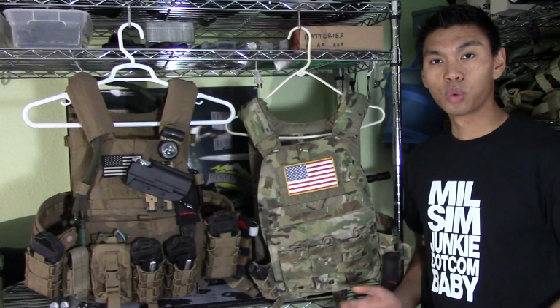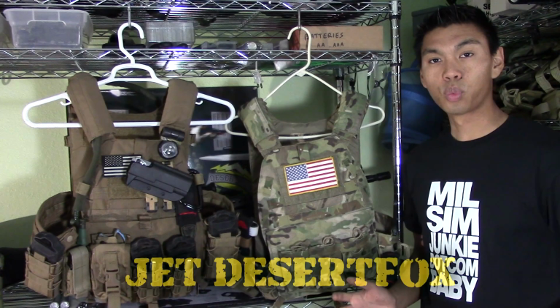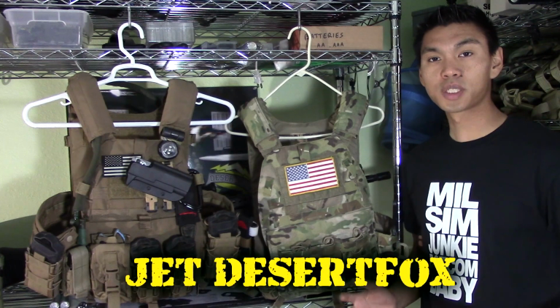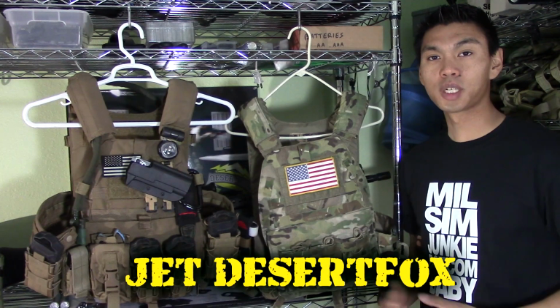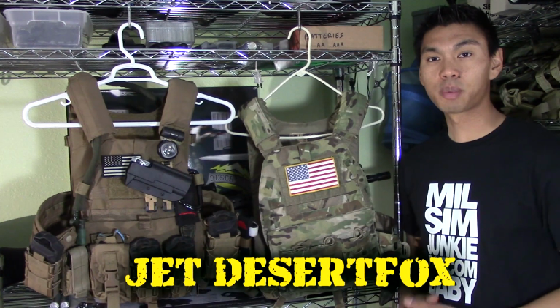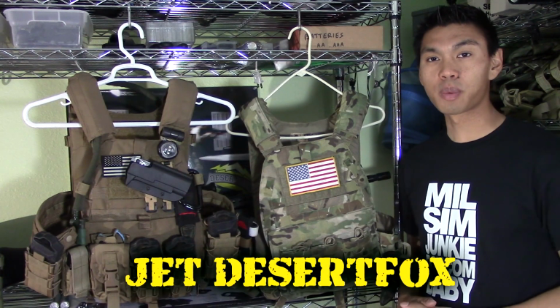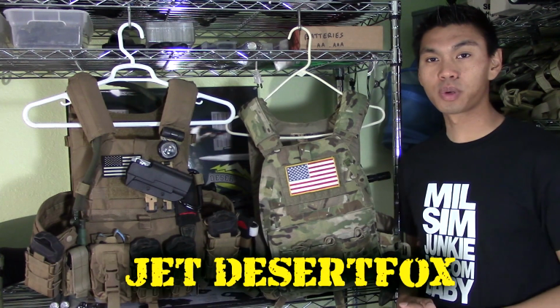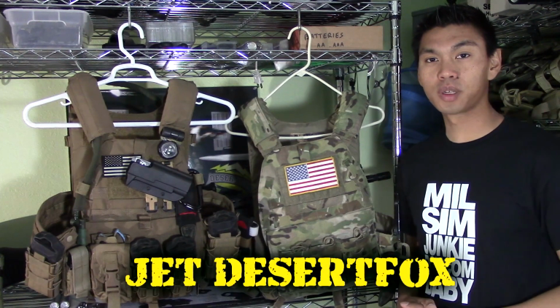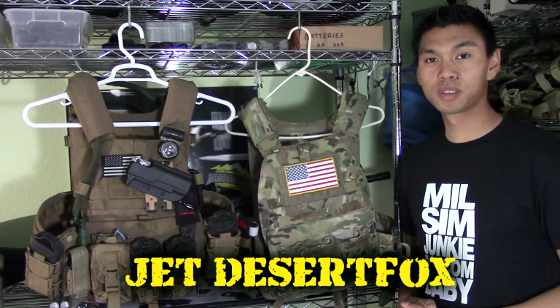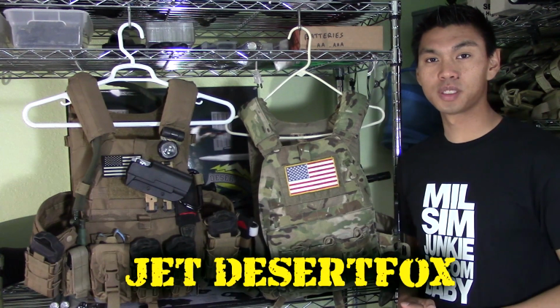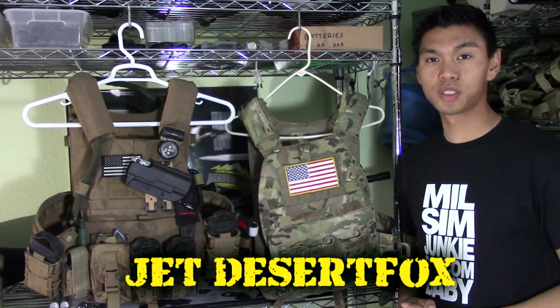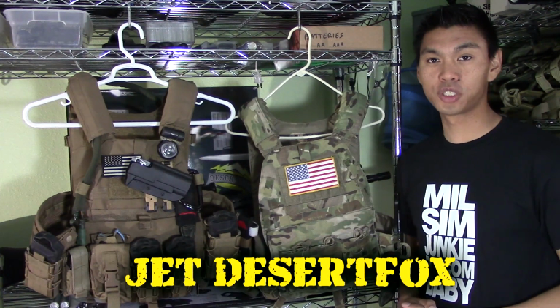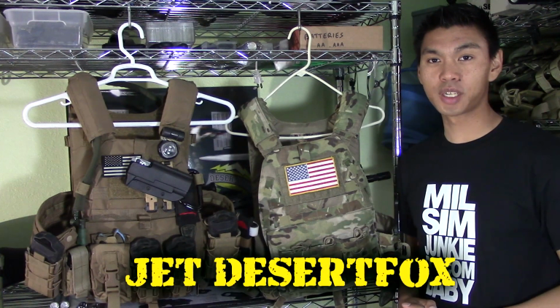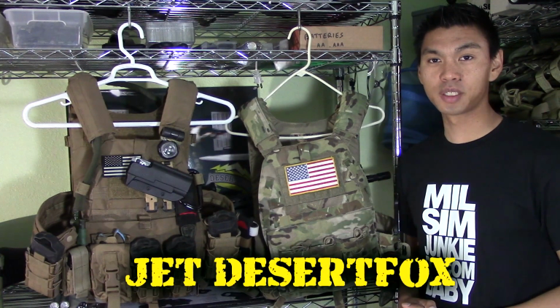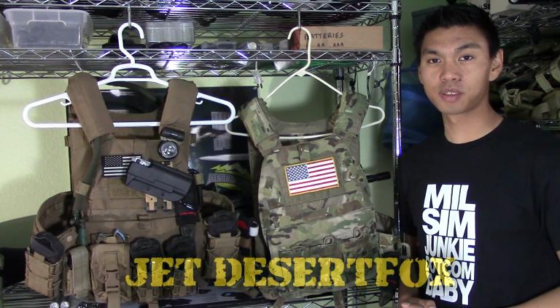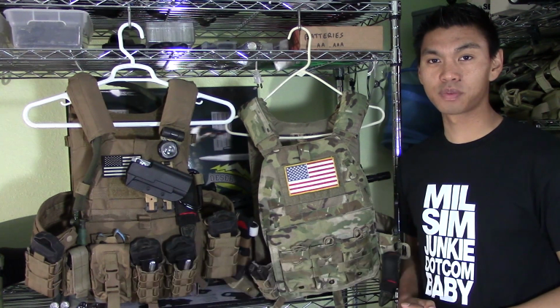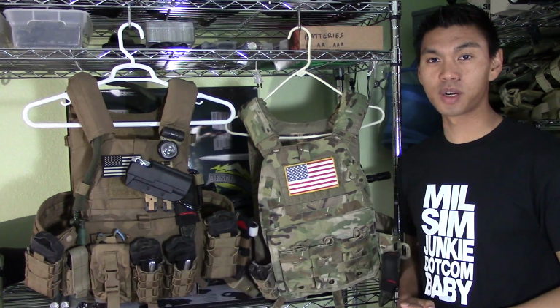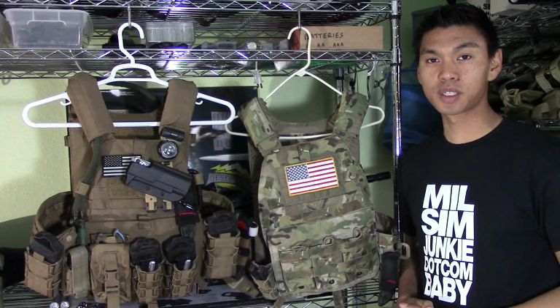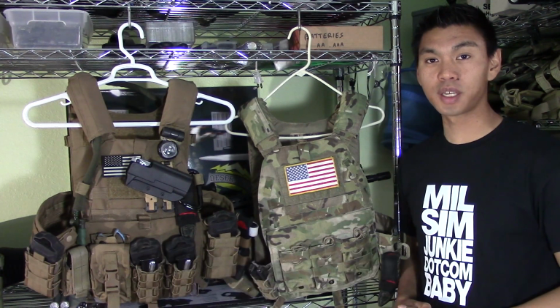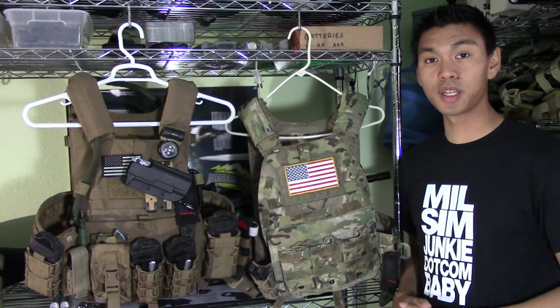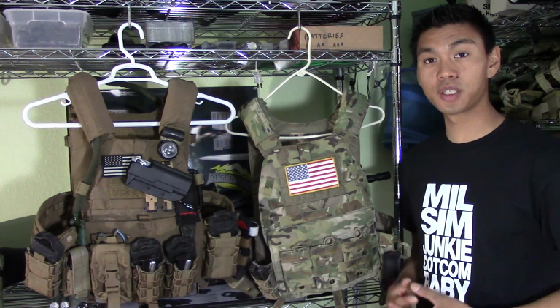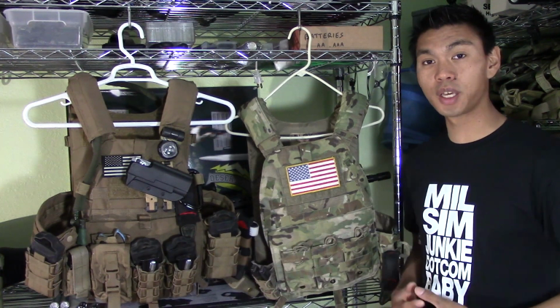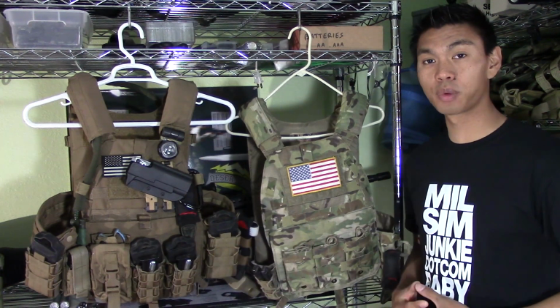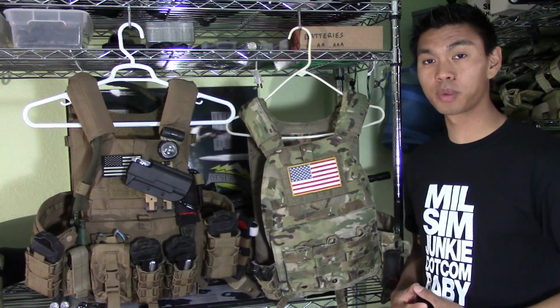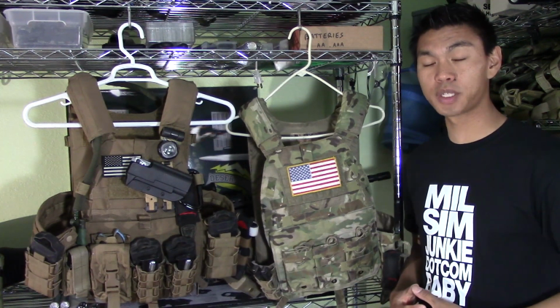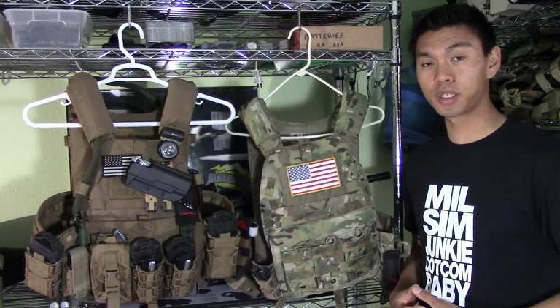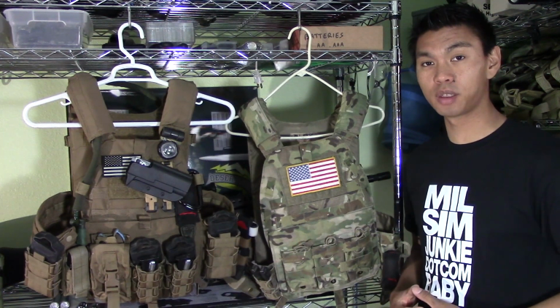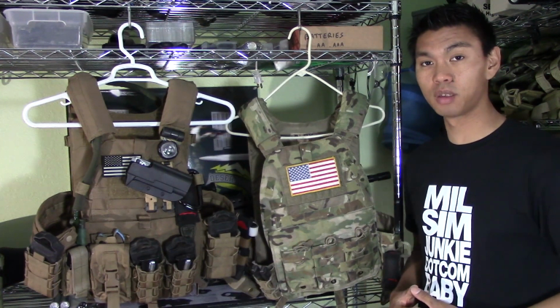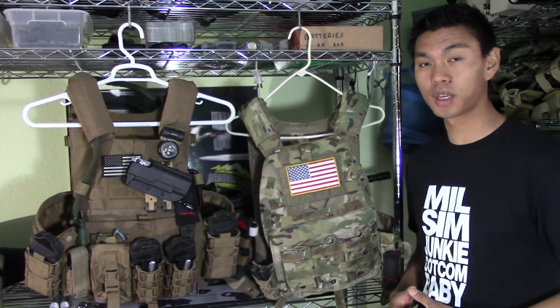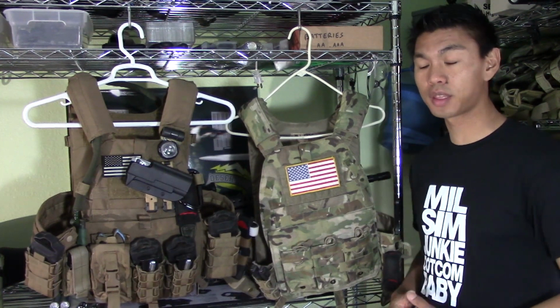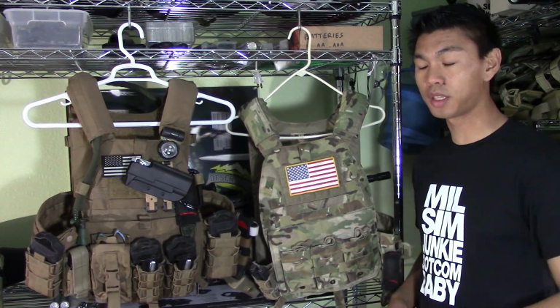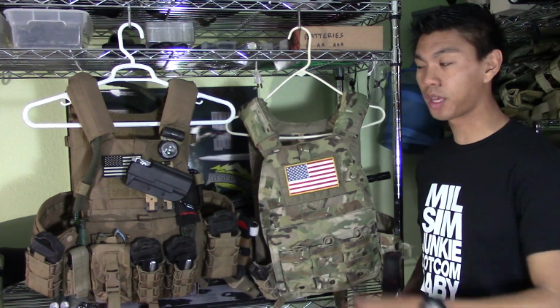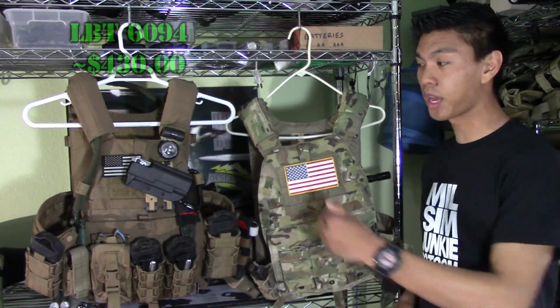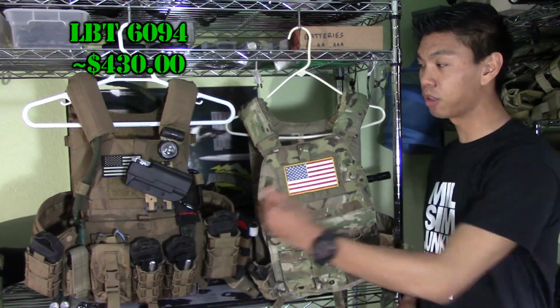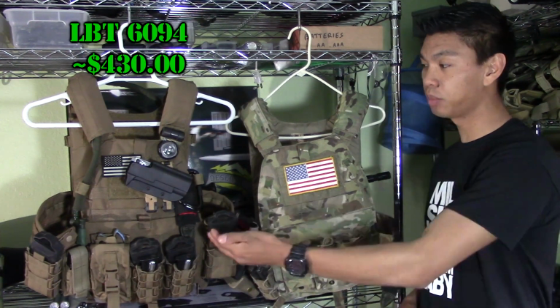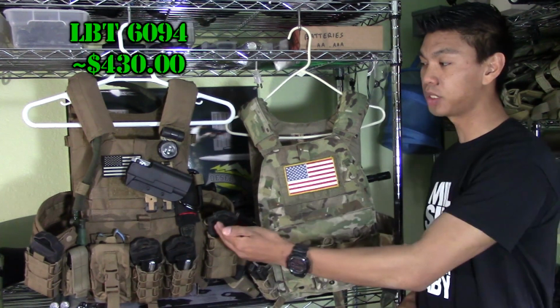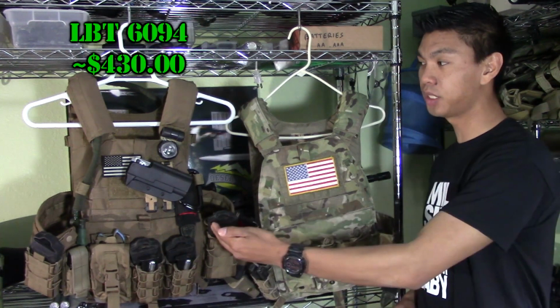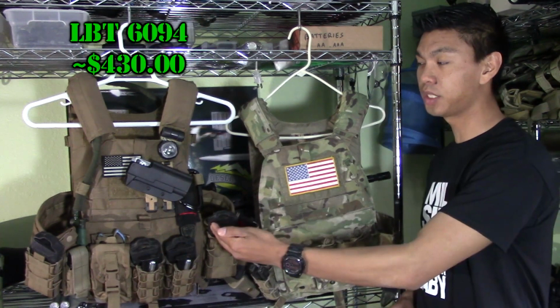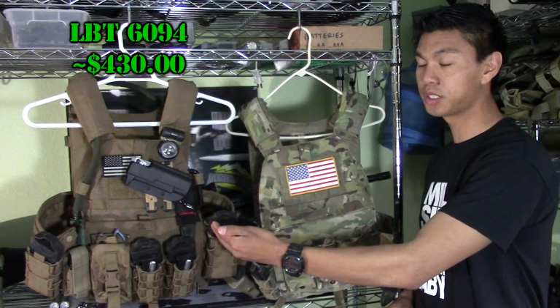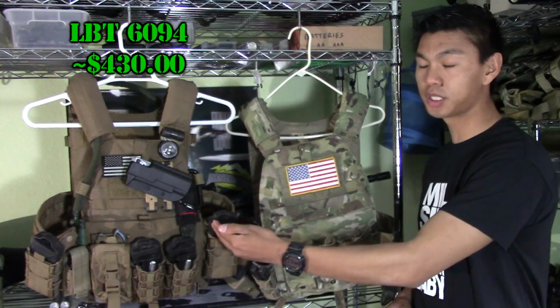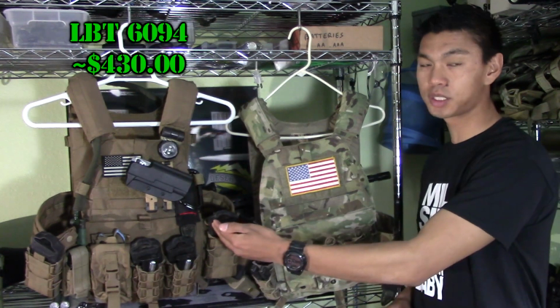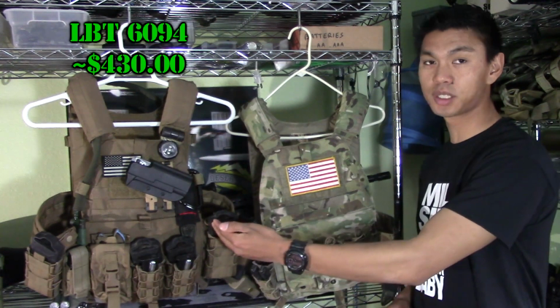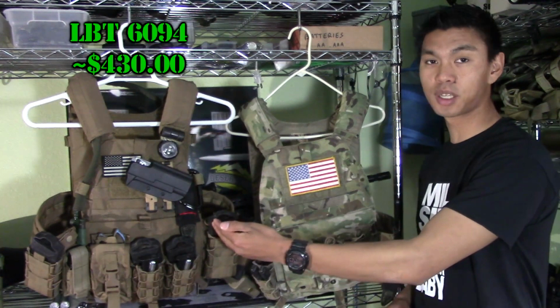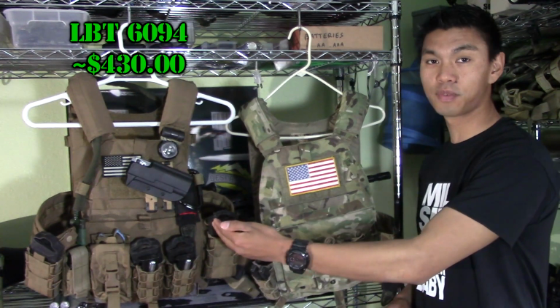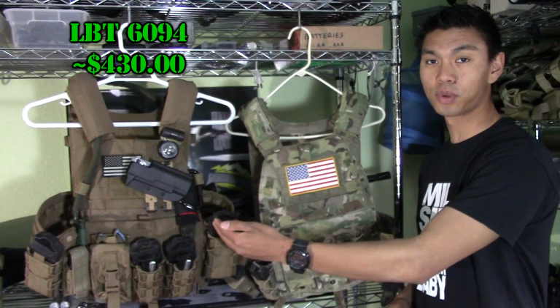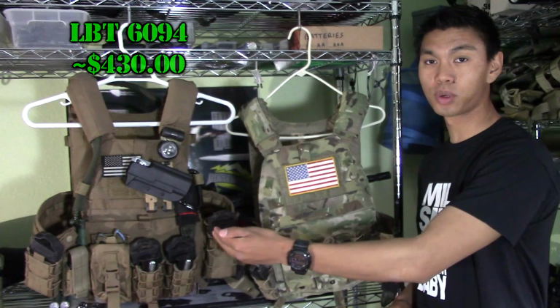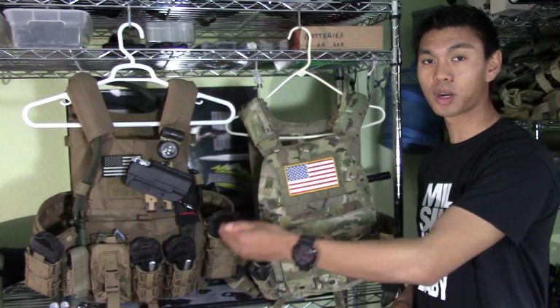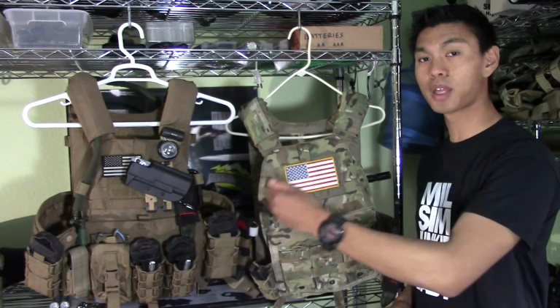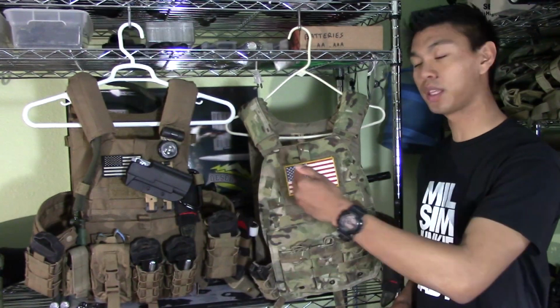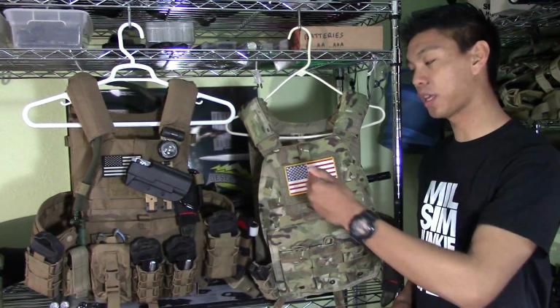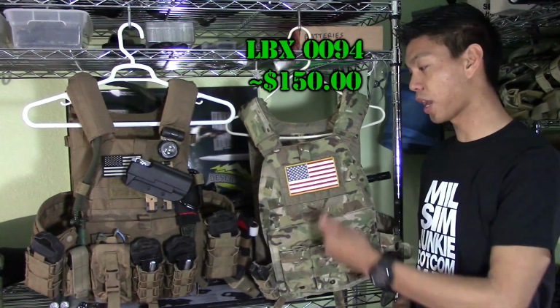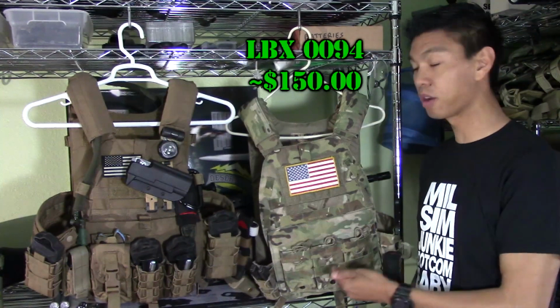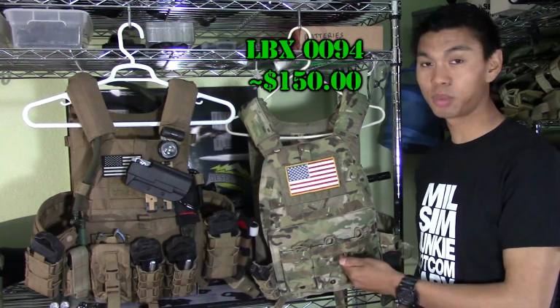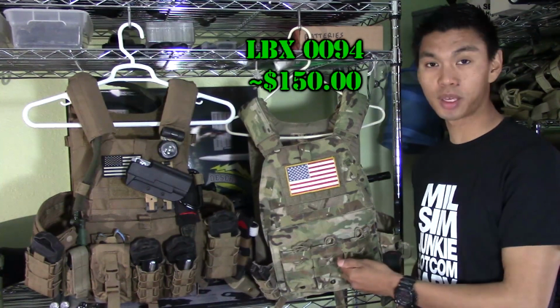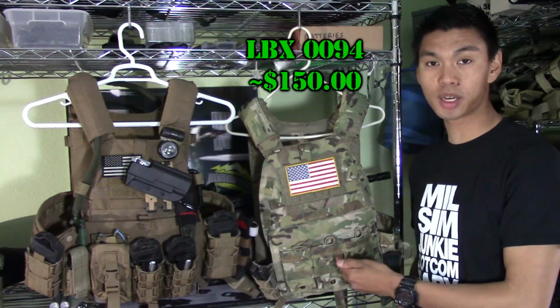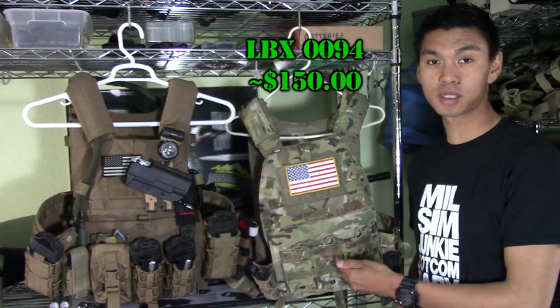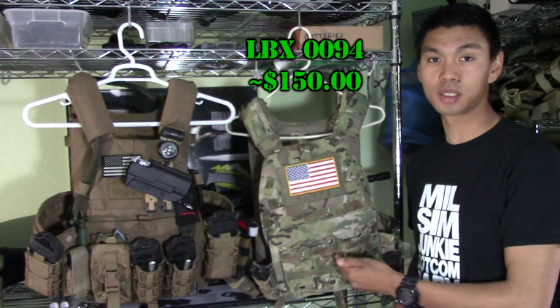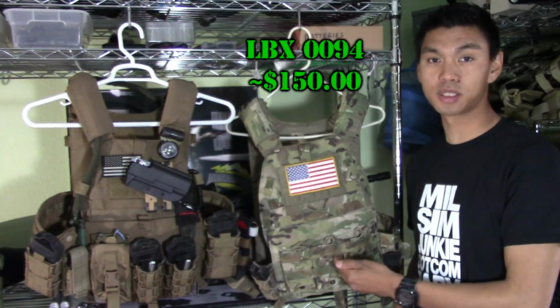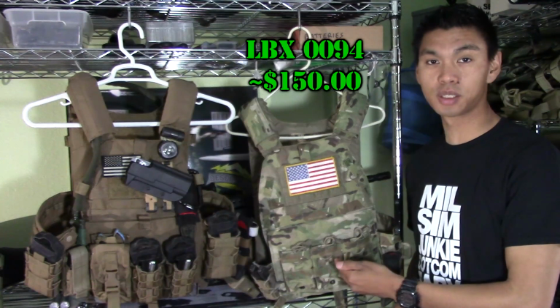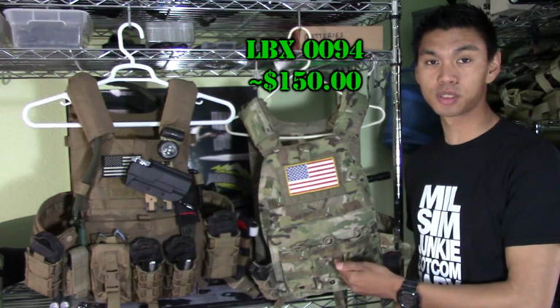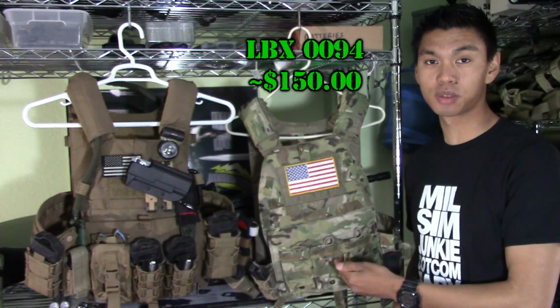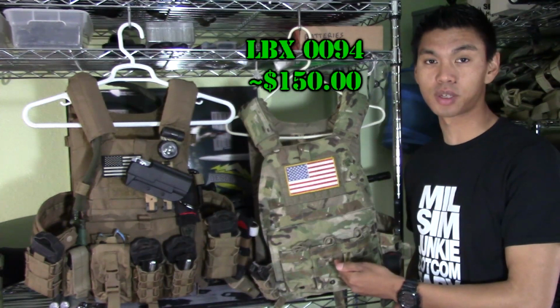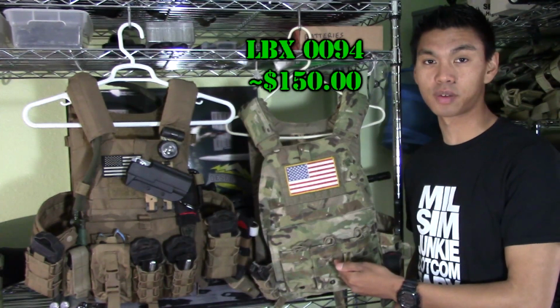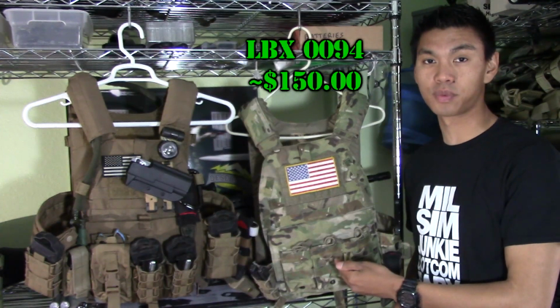What's up operators, this is JetDesertFox and today we're going to be taking a look at the LBT-6094 and the LBX-0094.